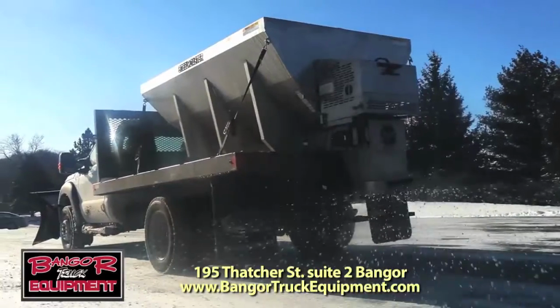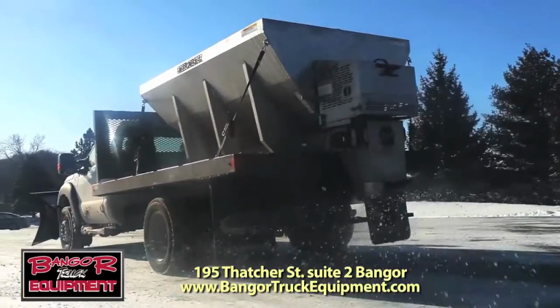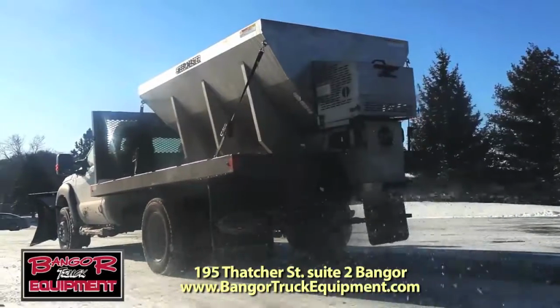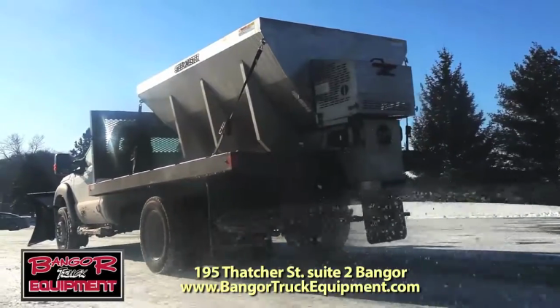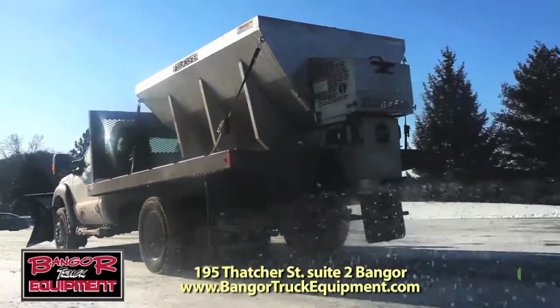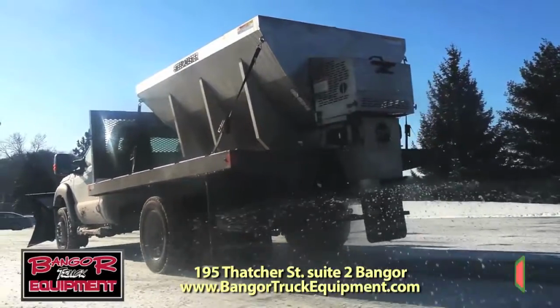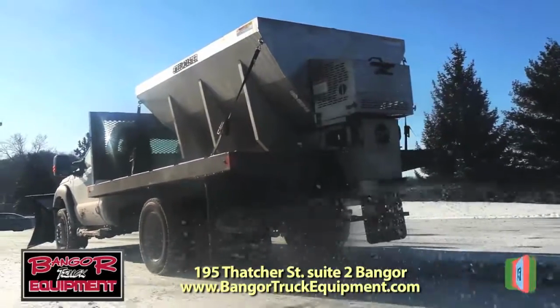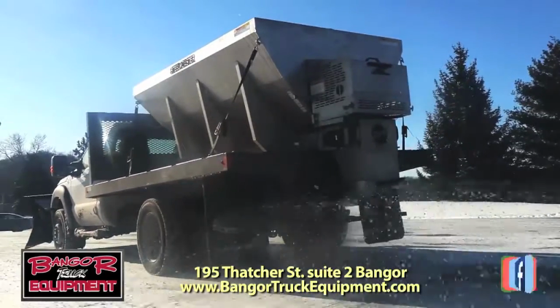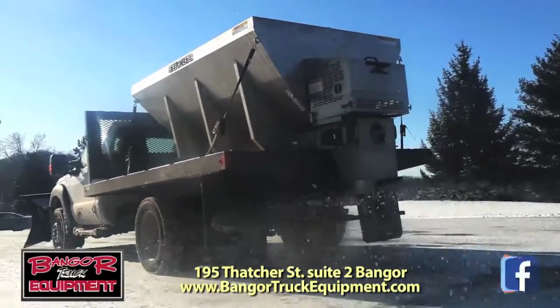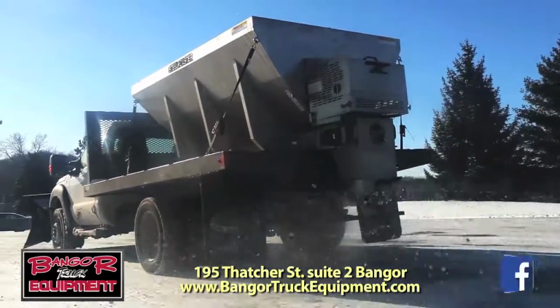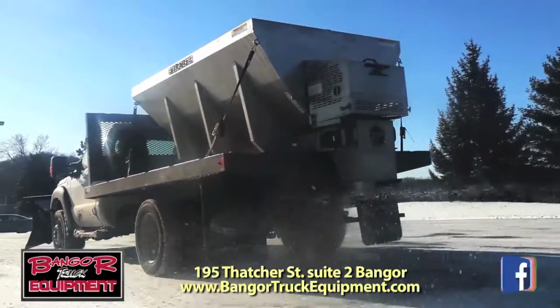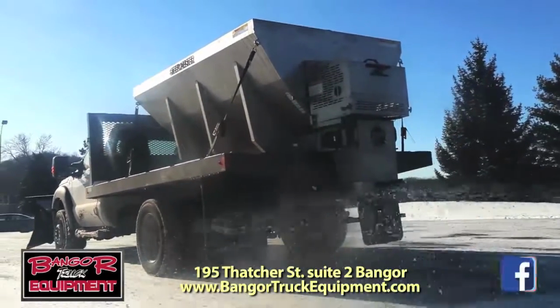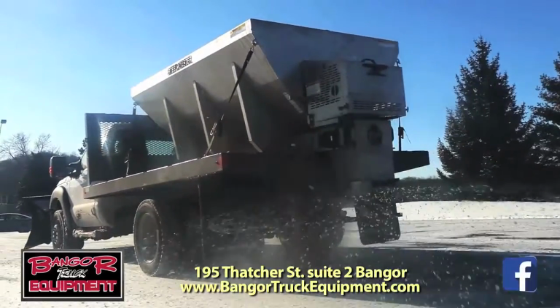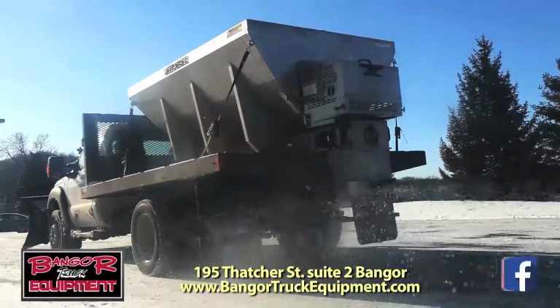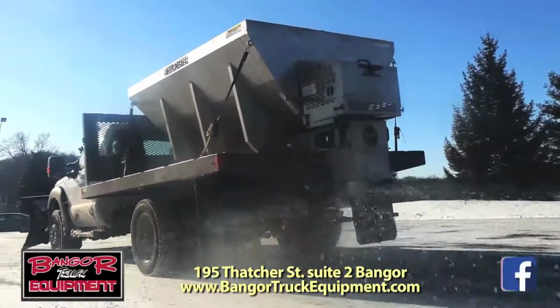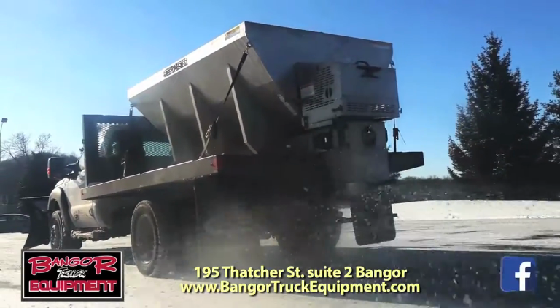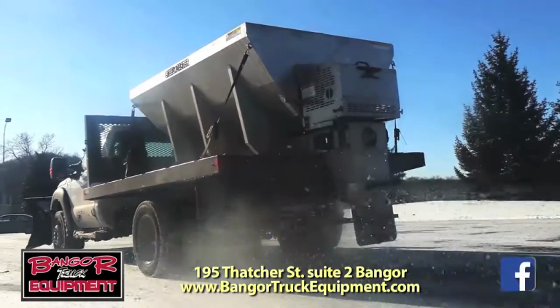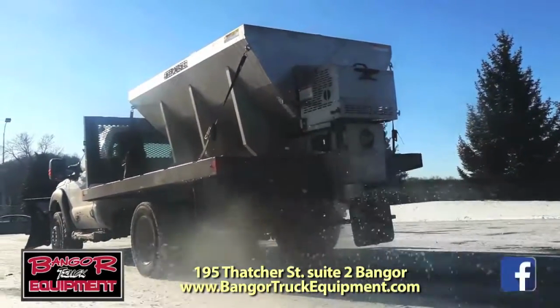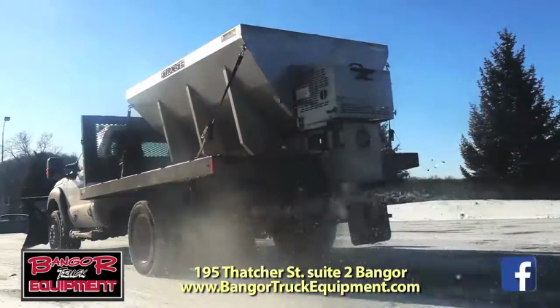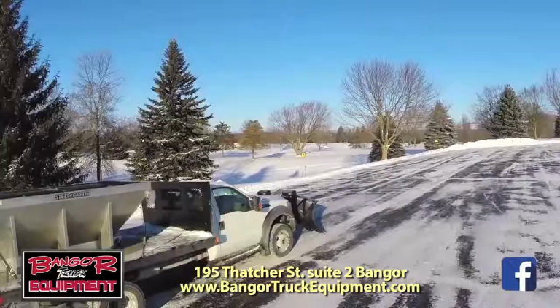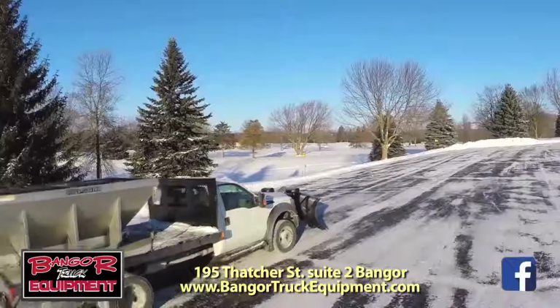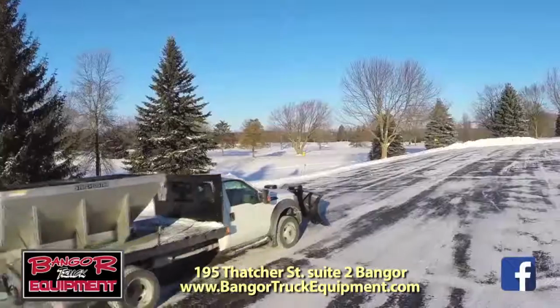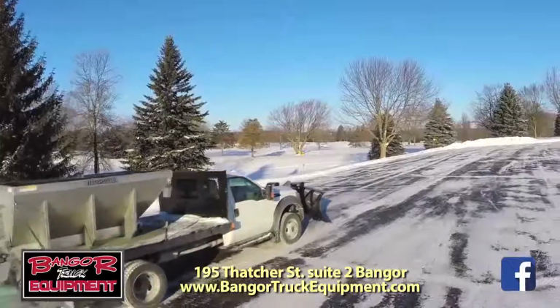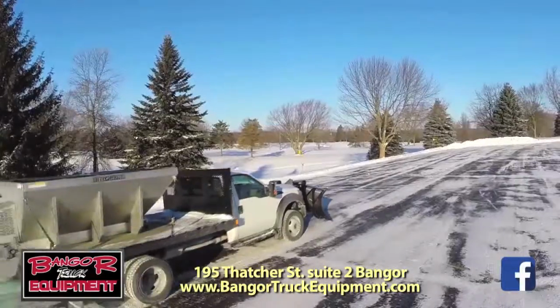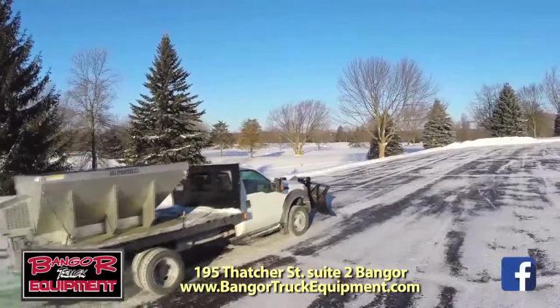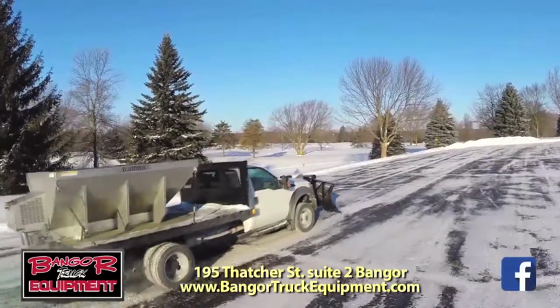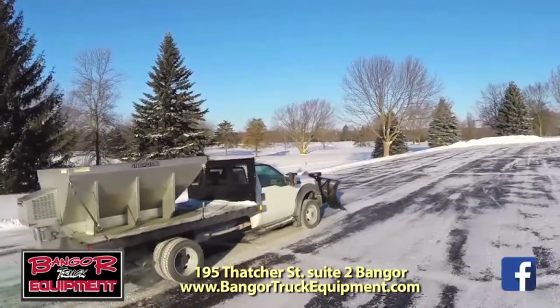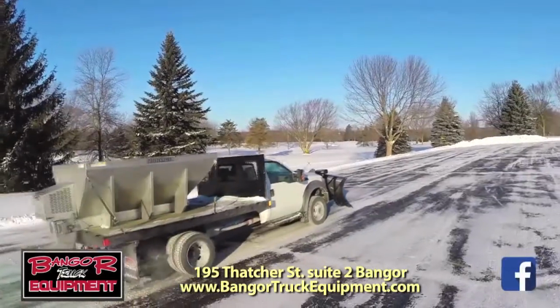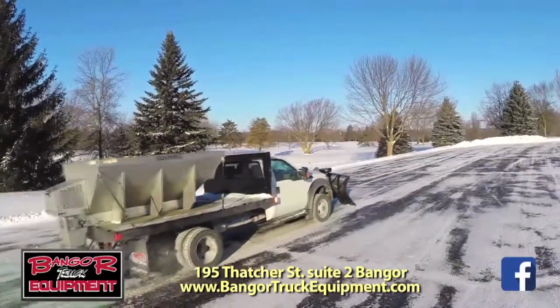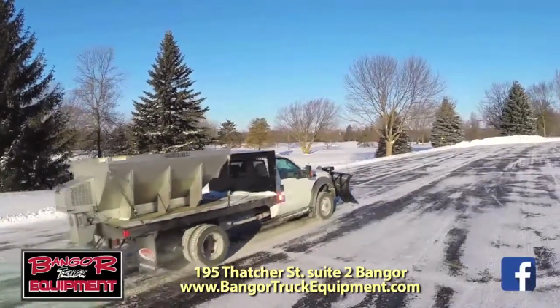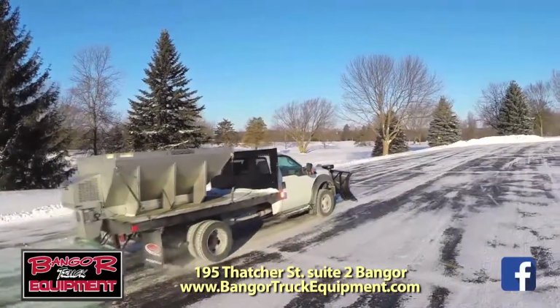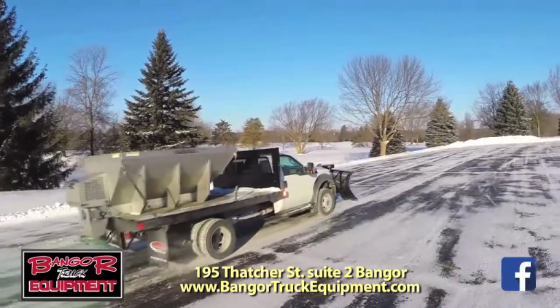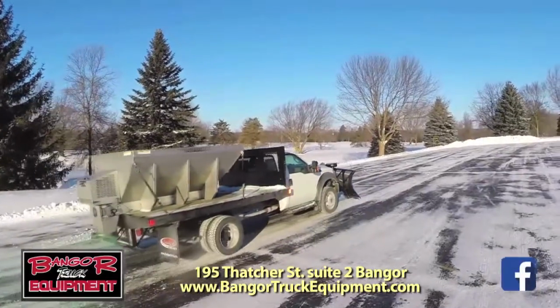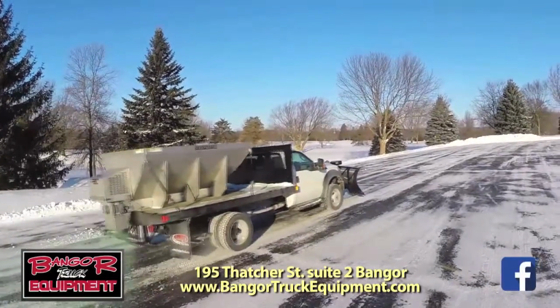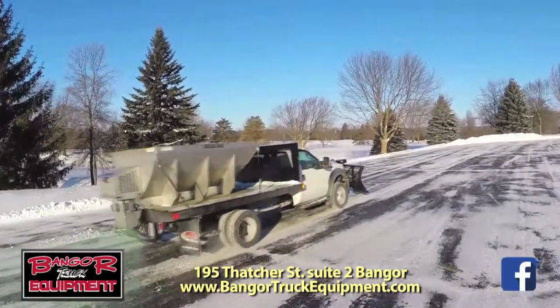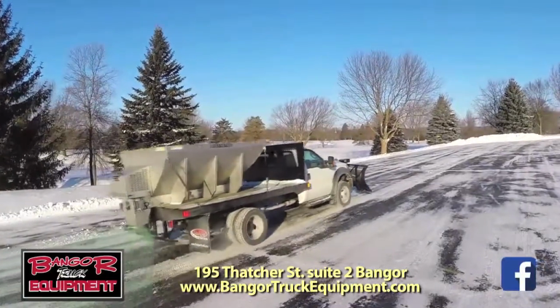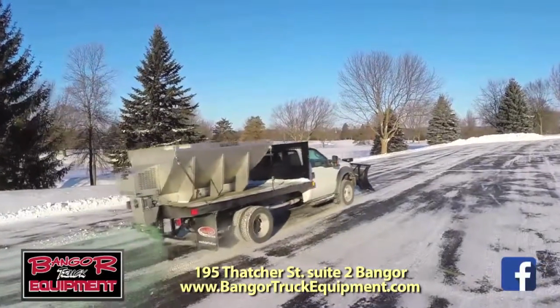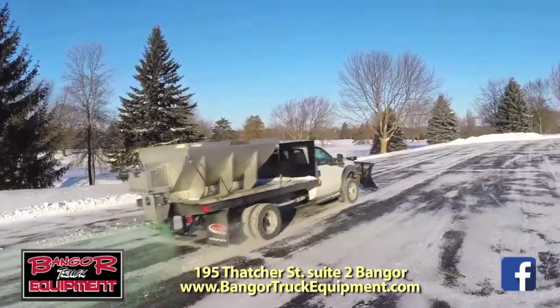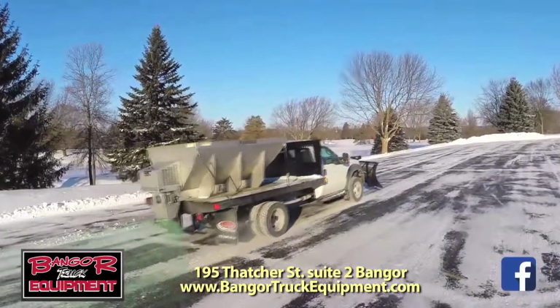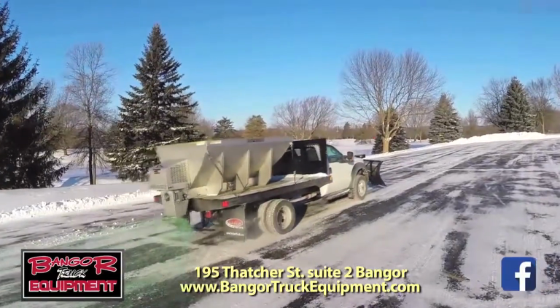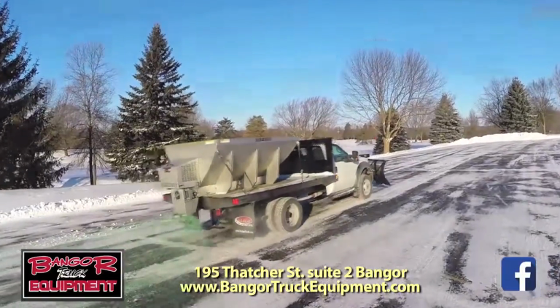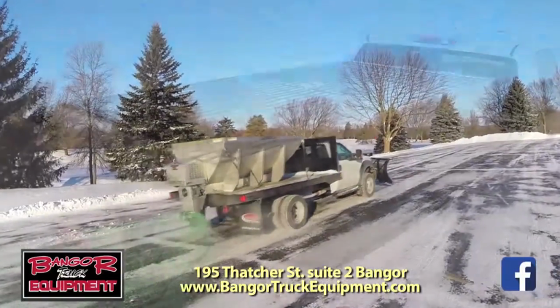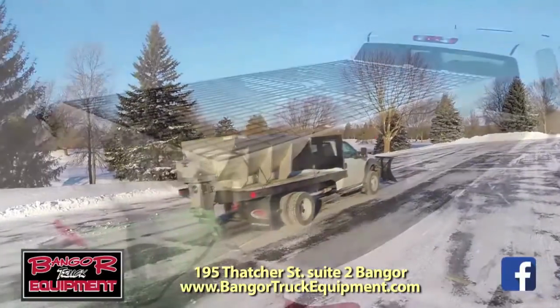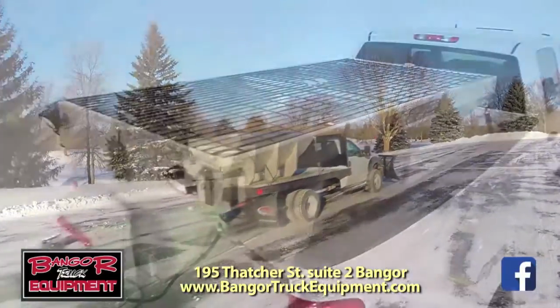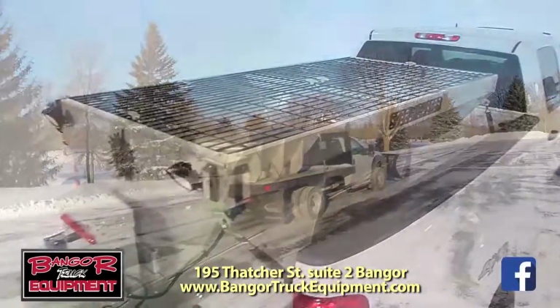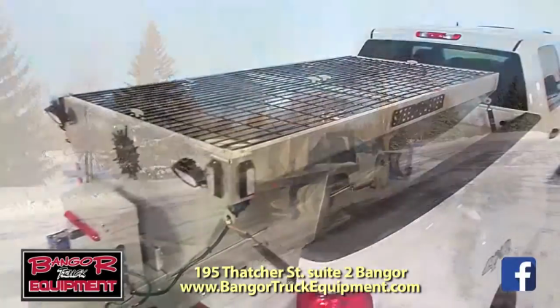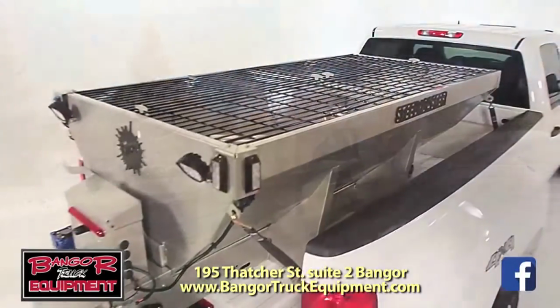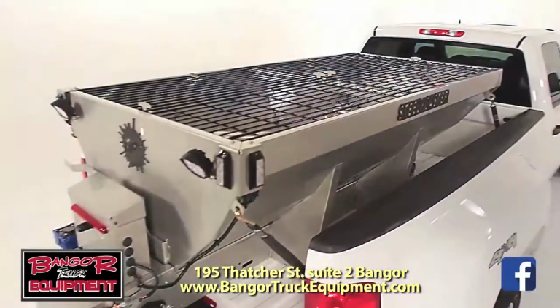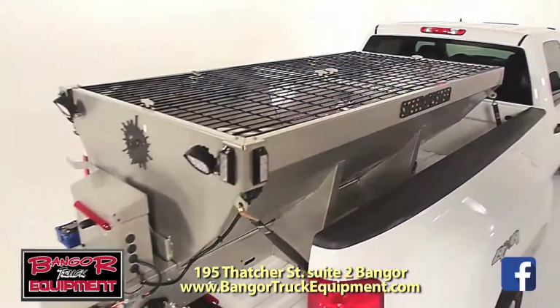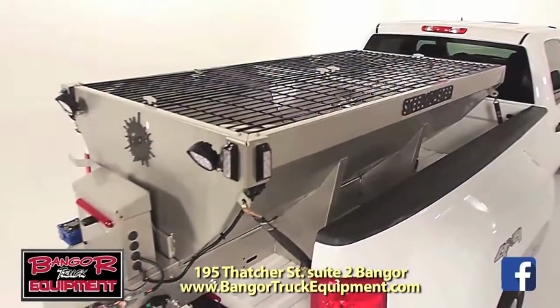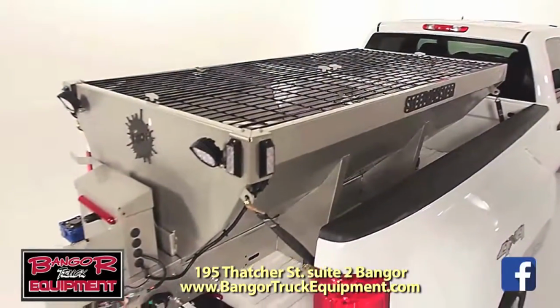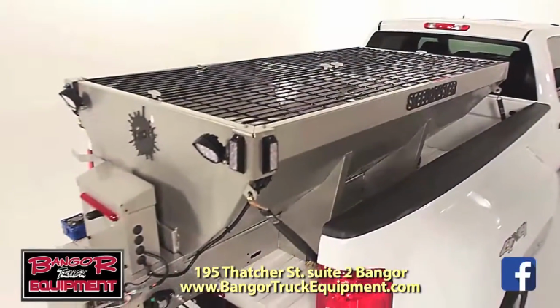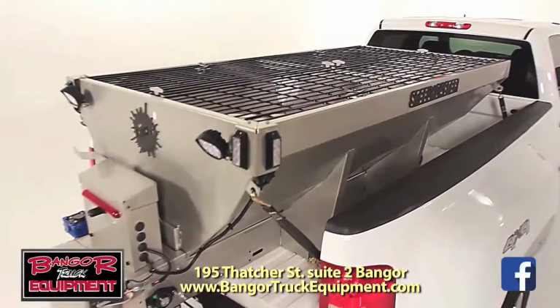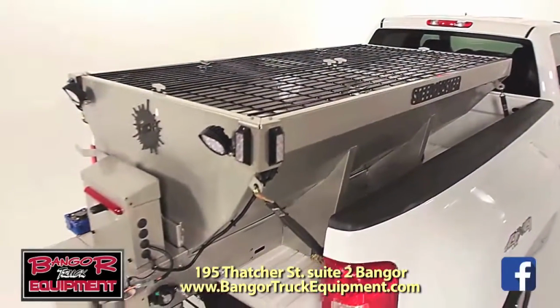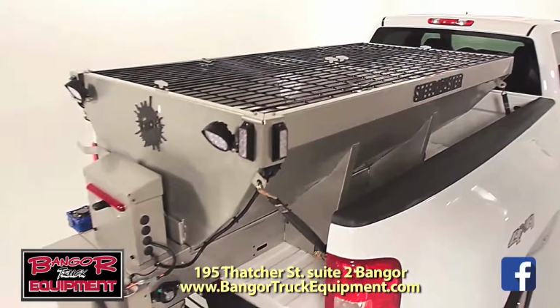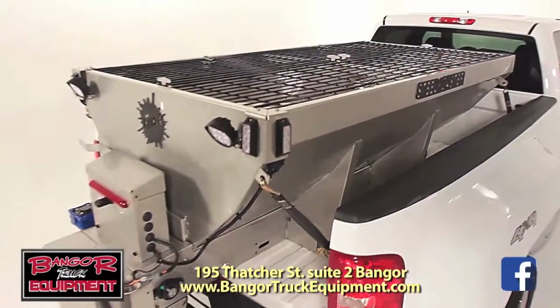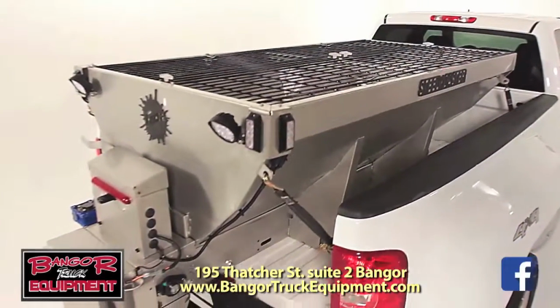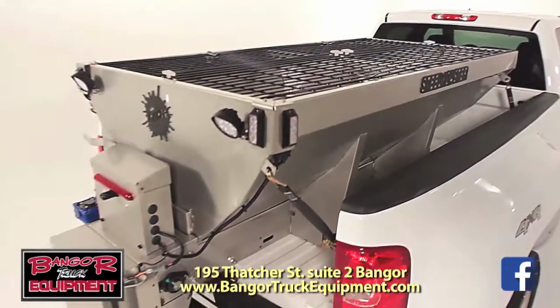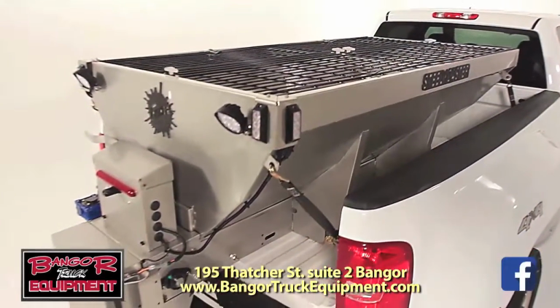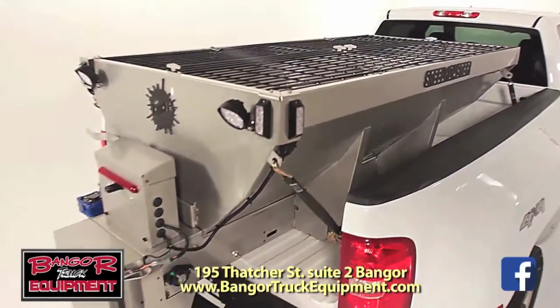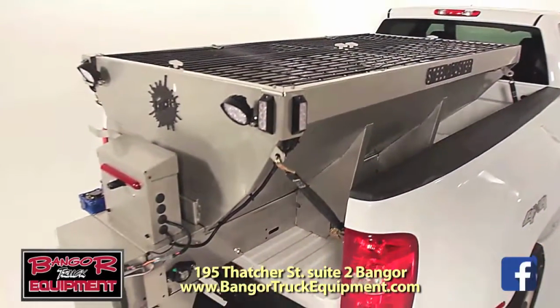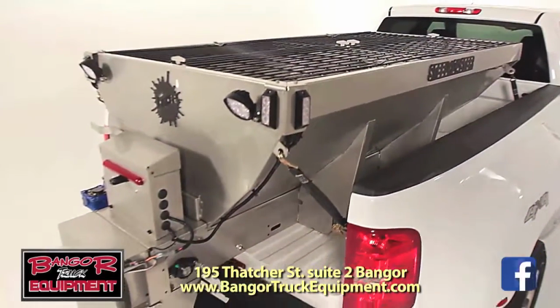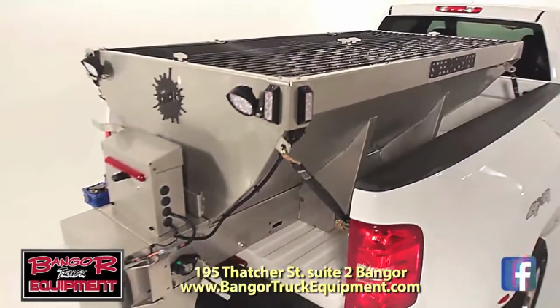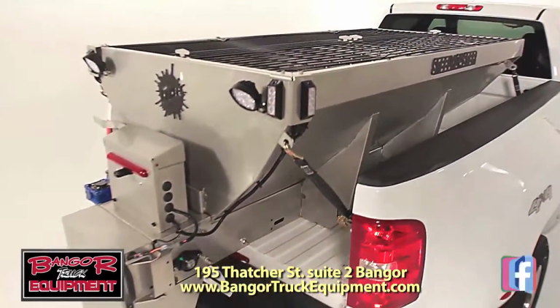Snow, sleet, and bitter cold can make parking lots icy and slippery. That's when the pros pull out the big guns.